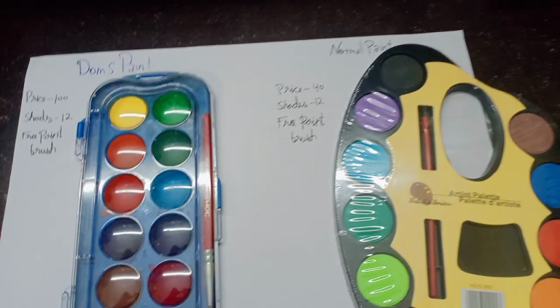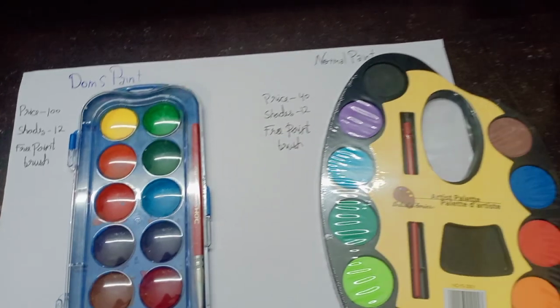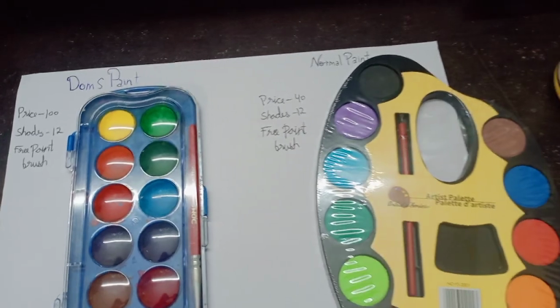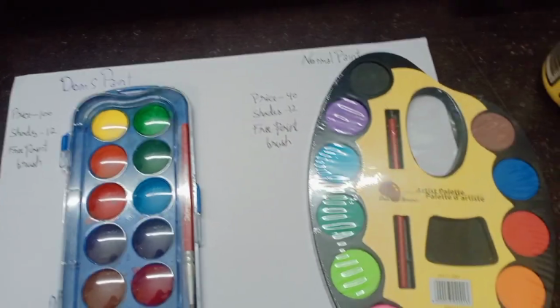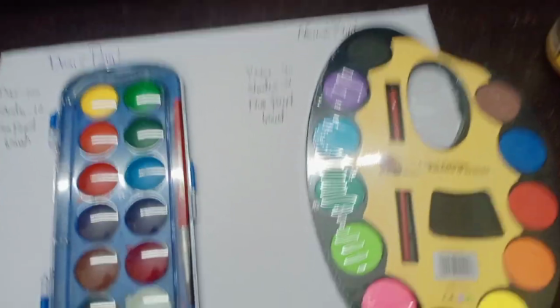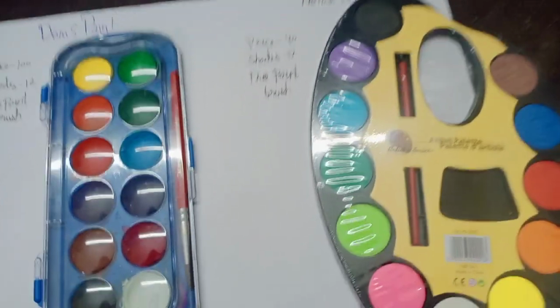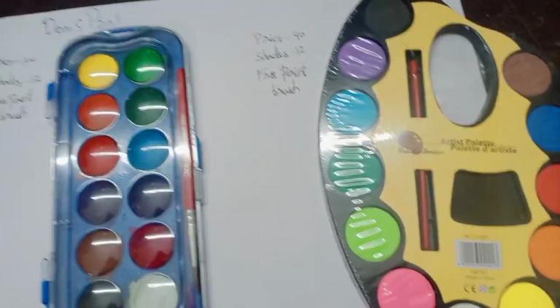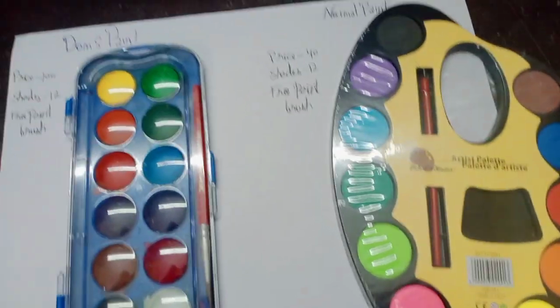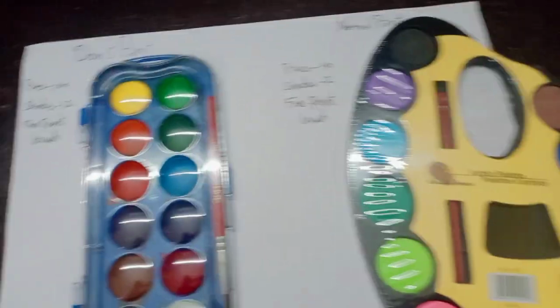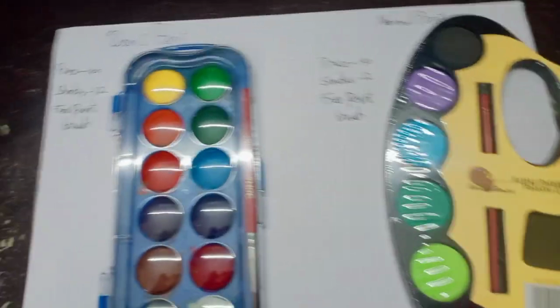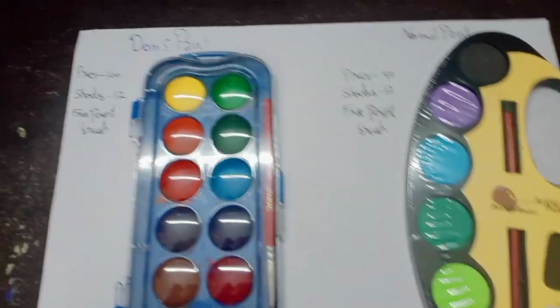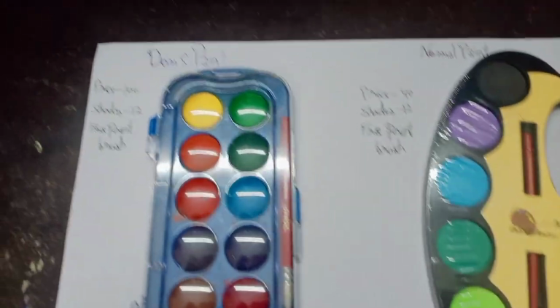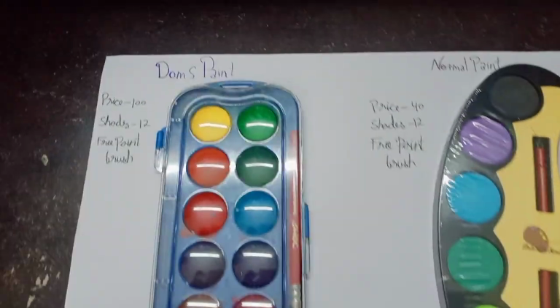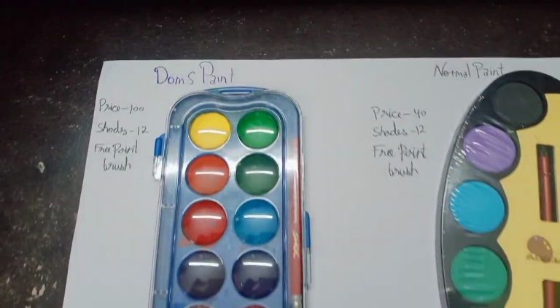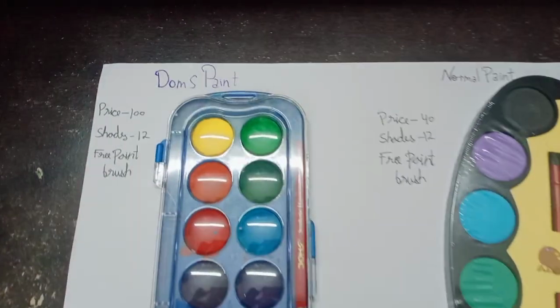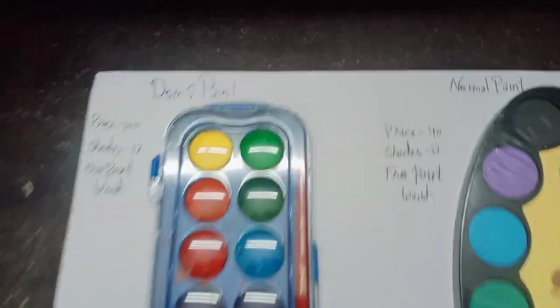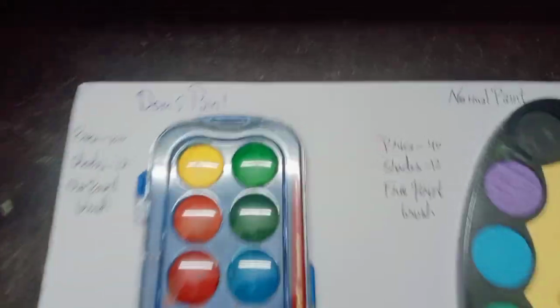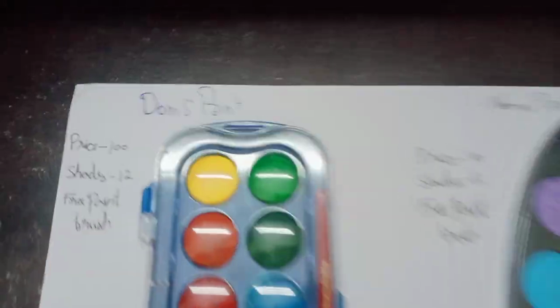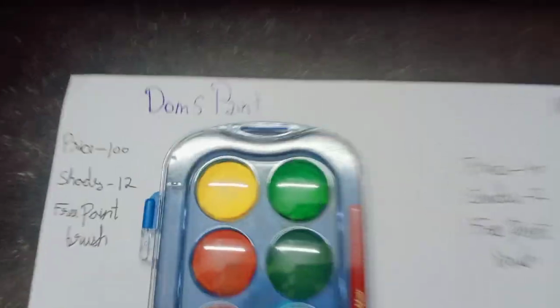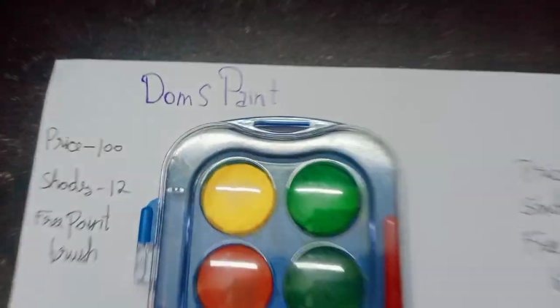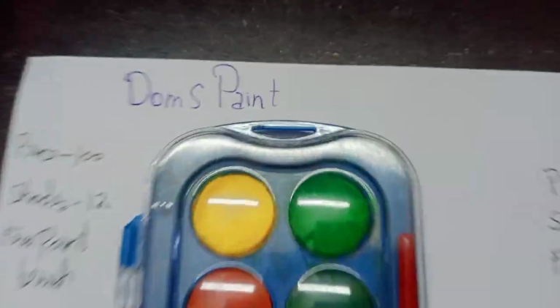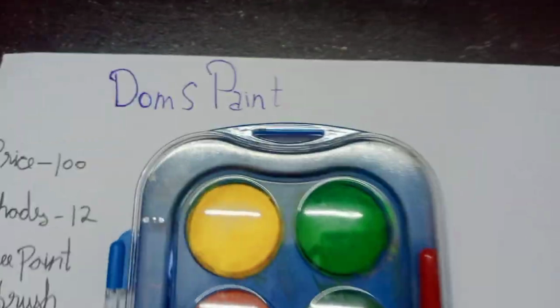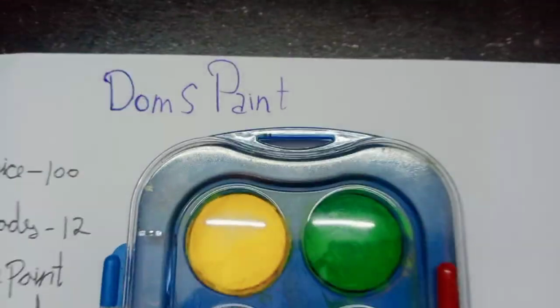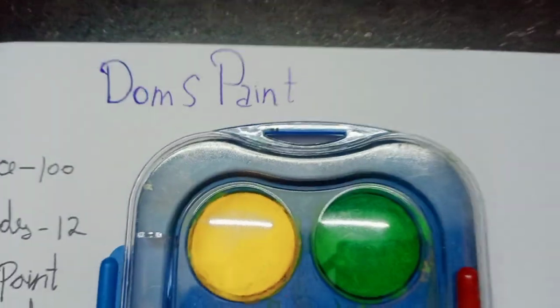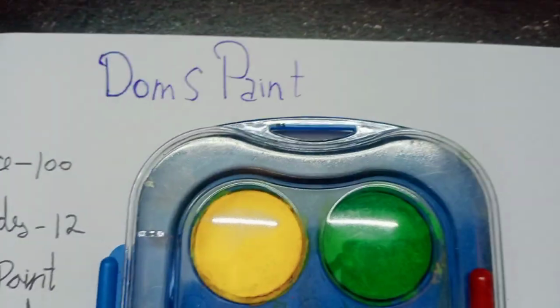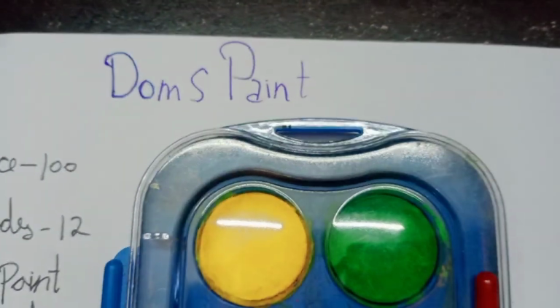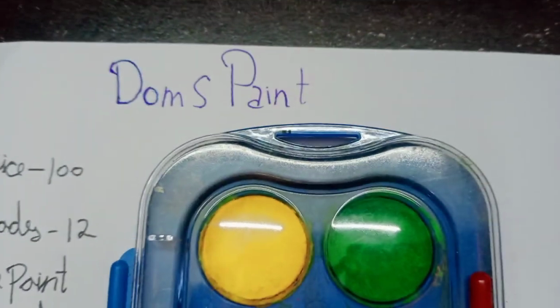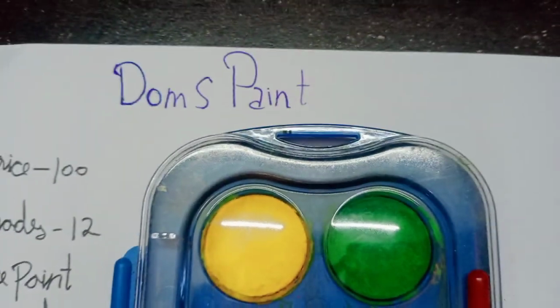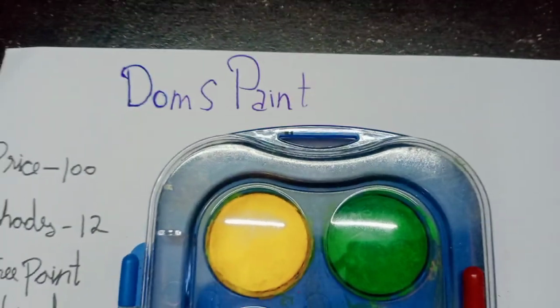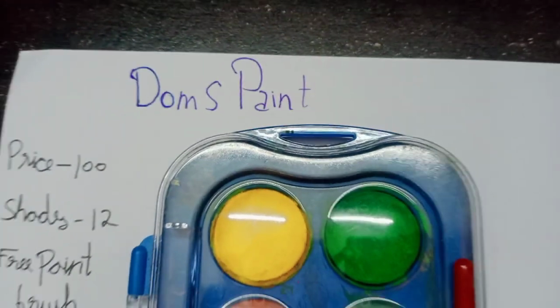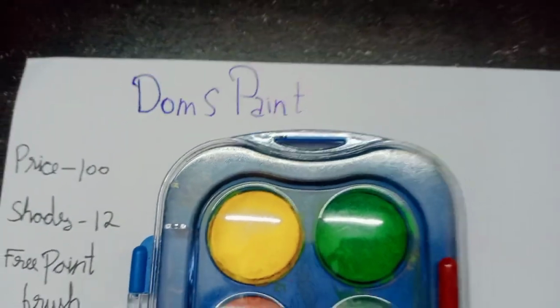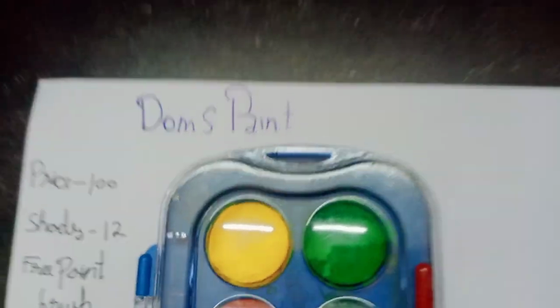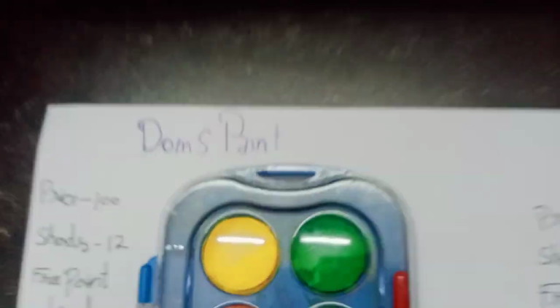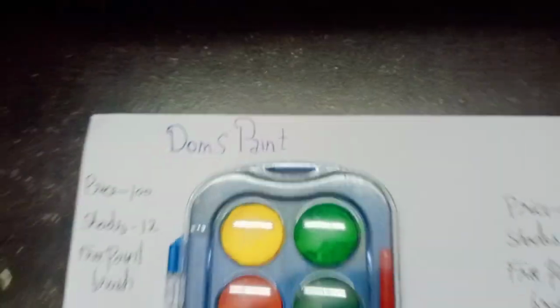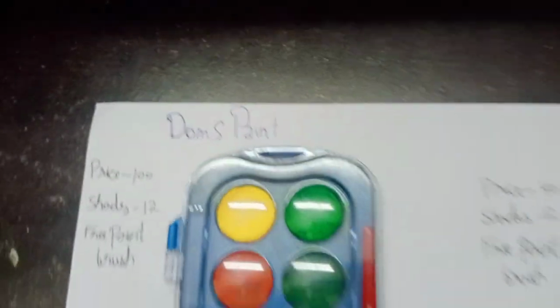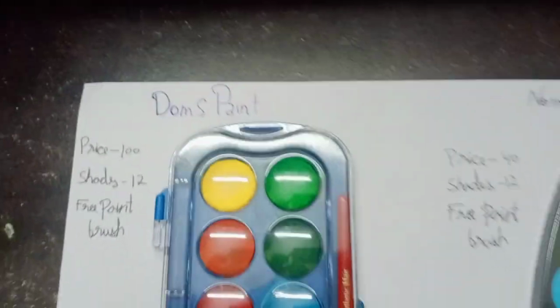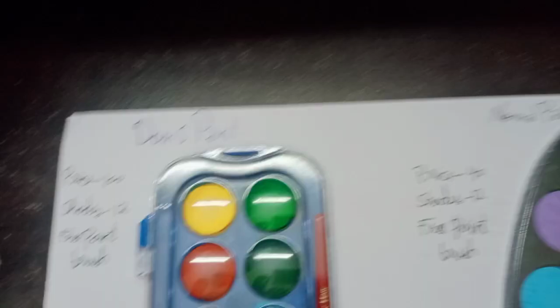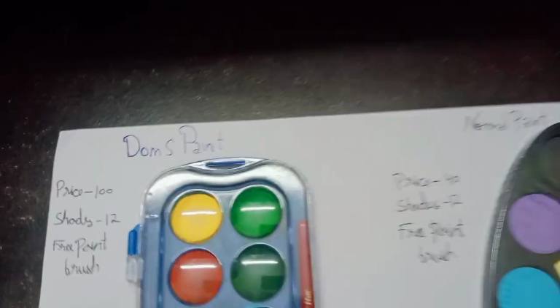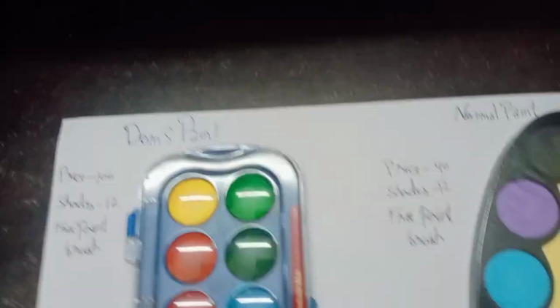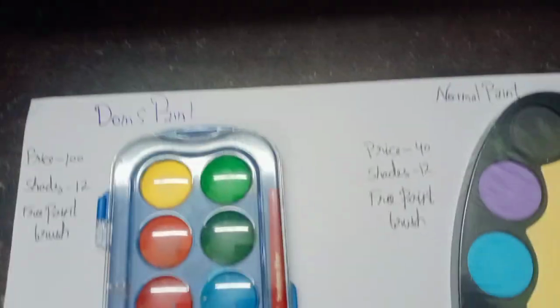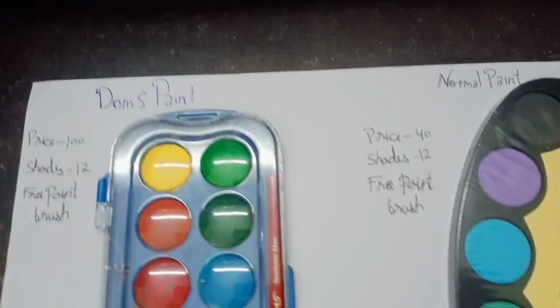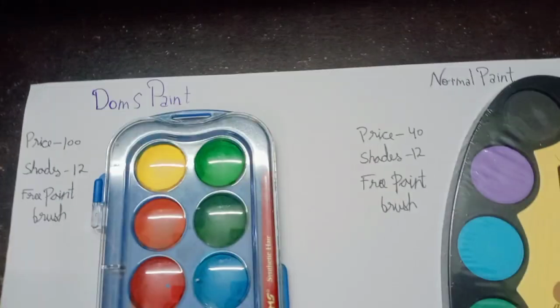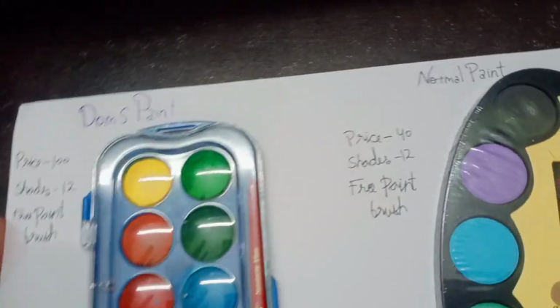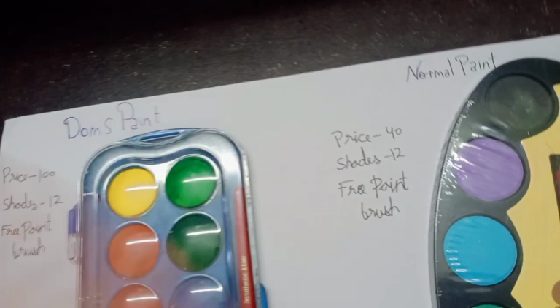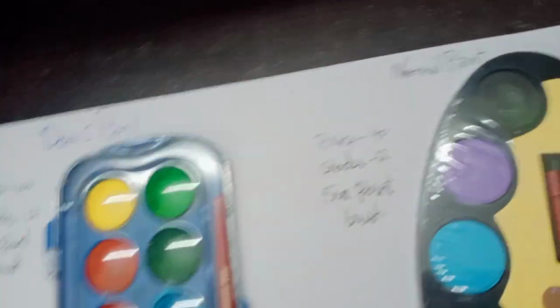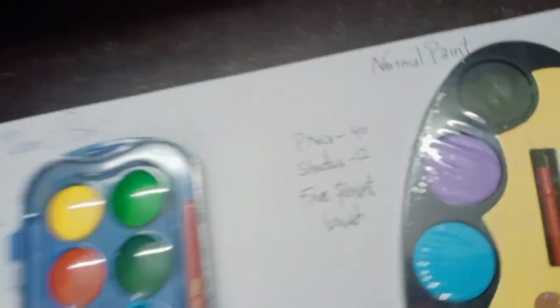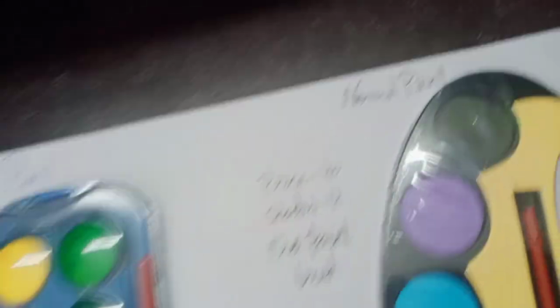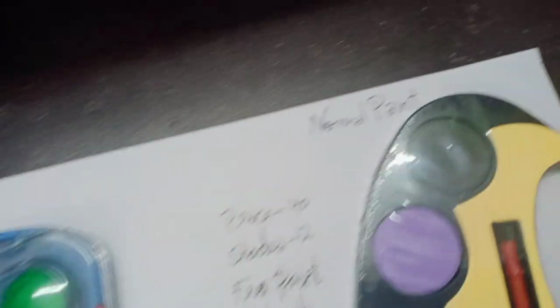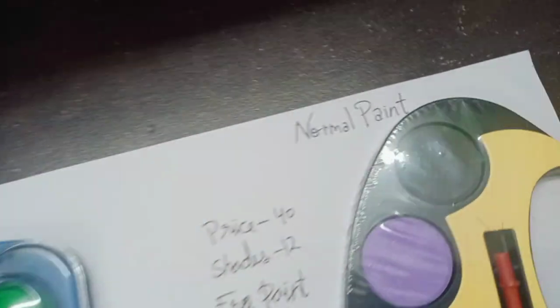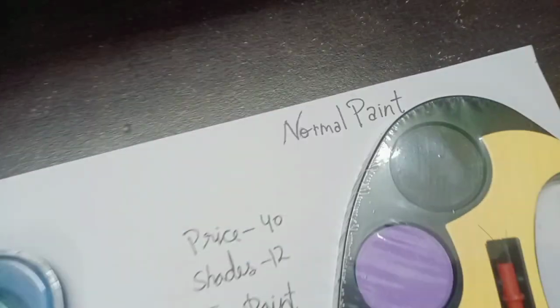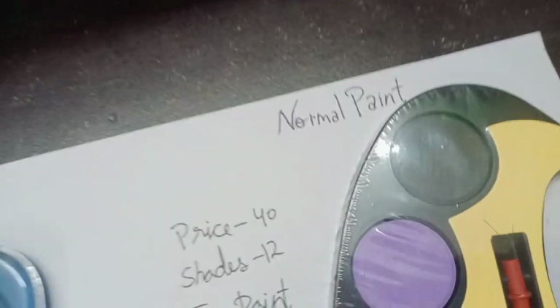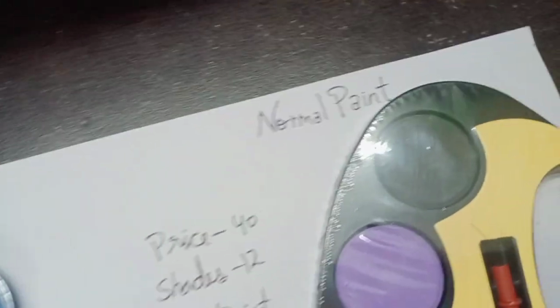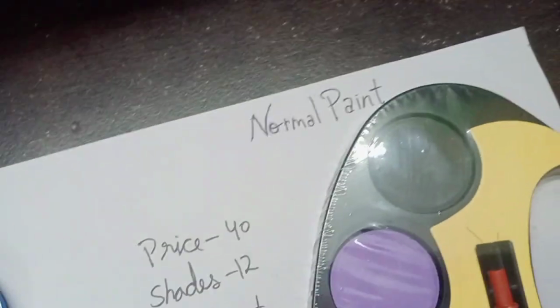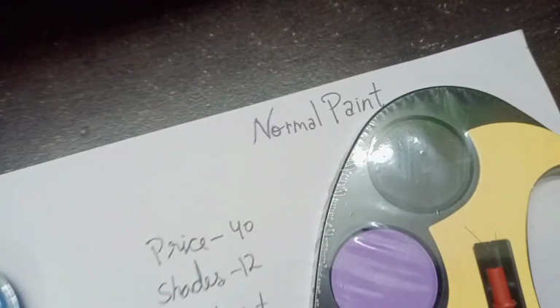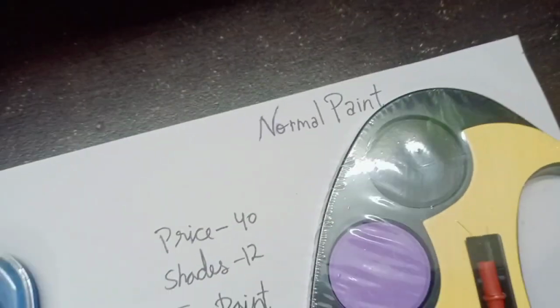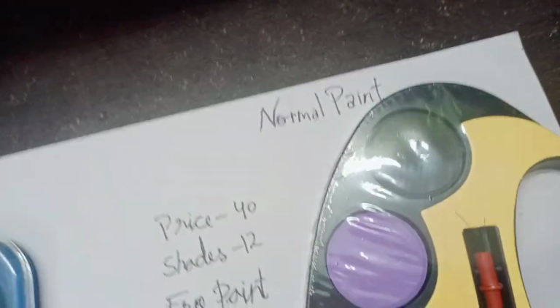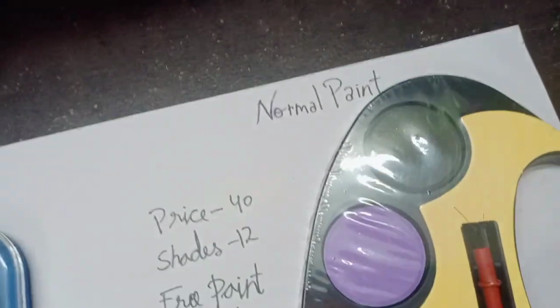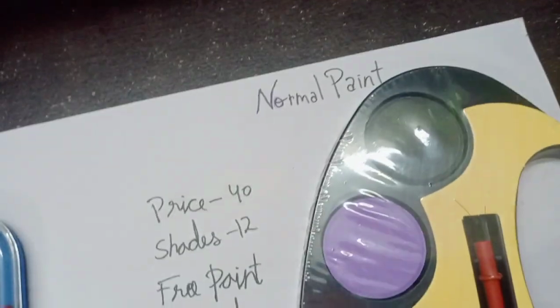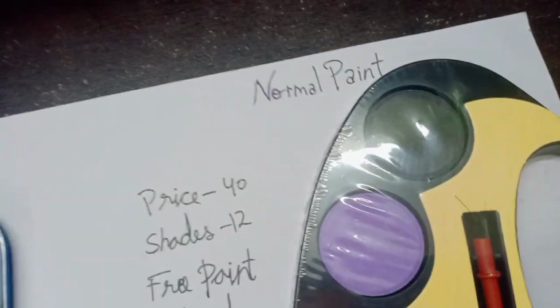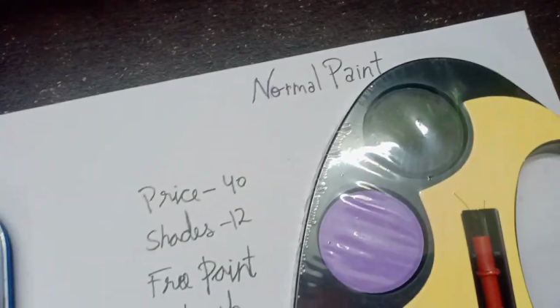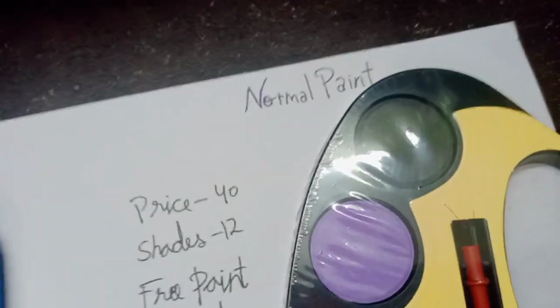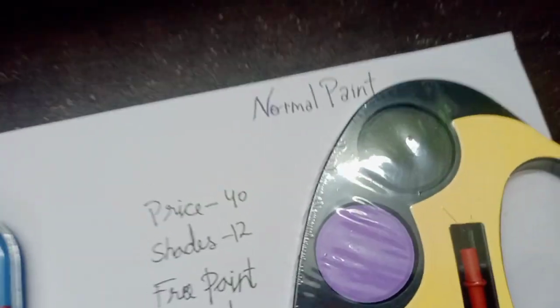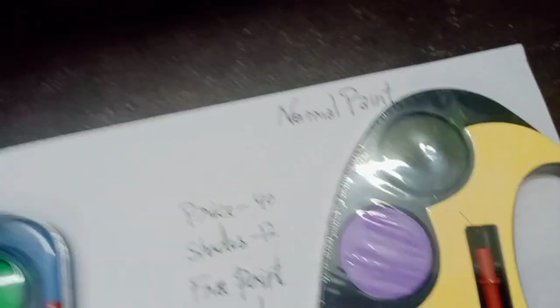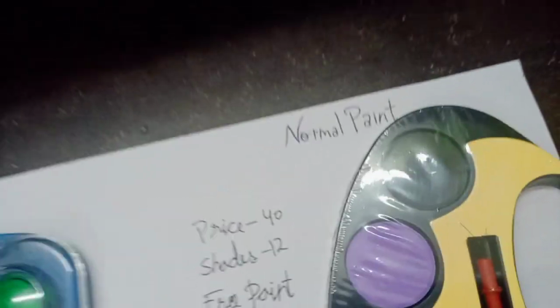Hello everyone, today we are going to compare Dom's cake paint and normal paint.